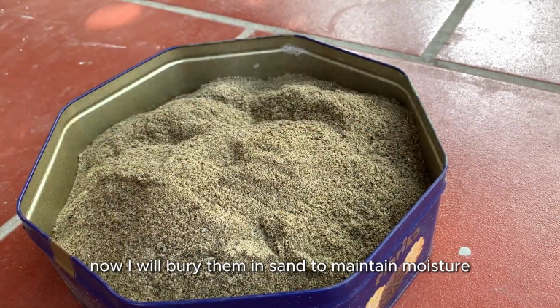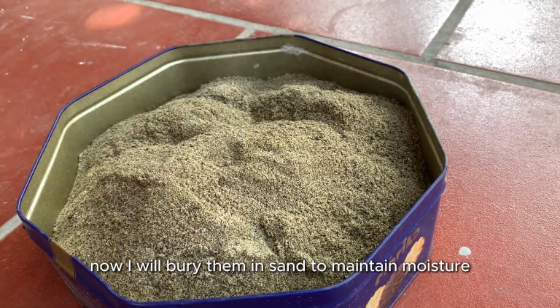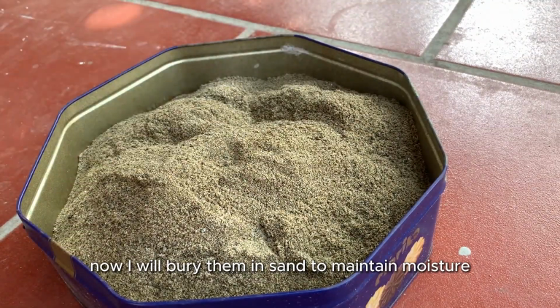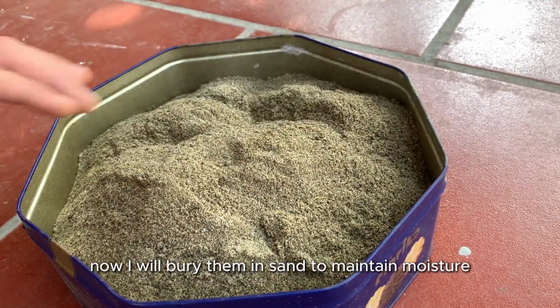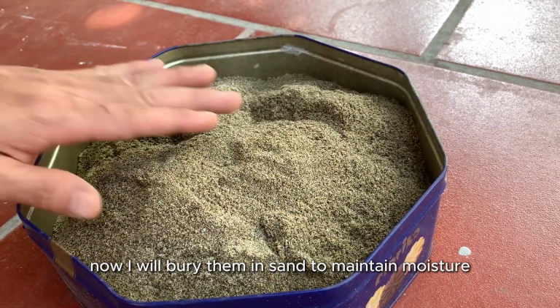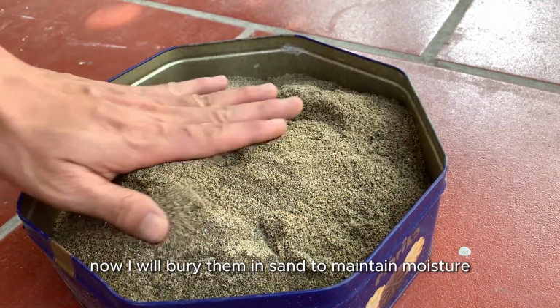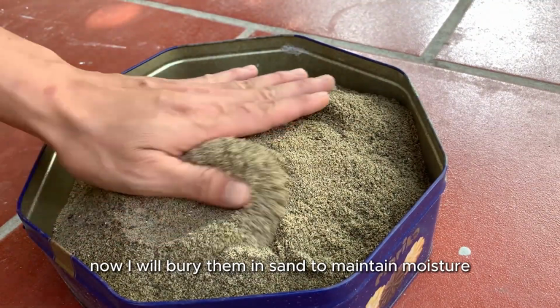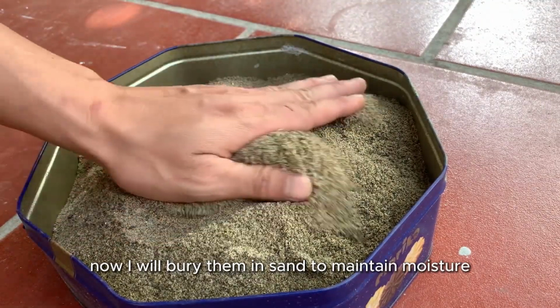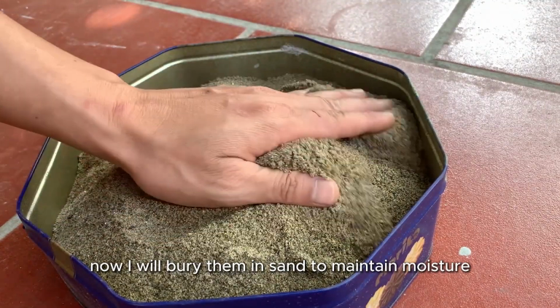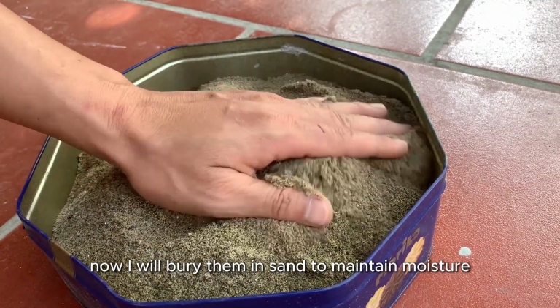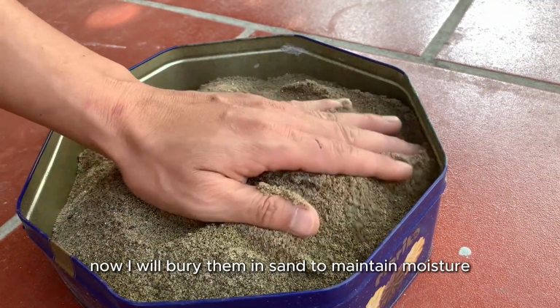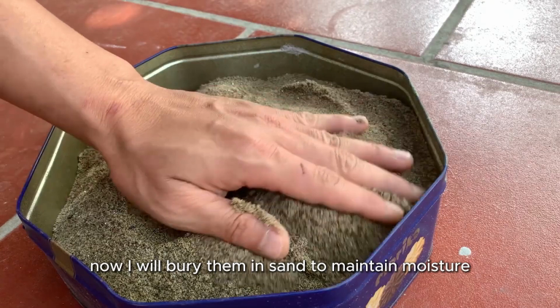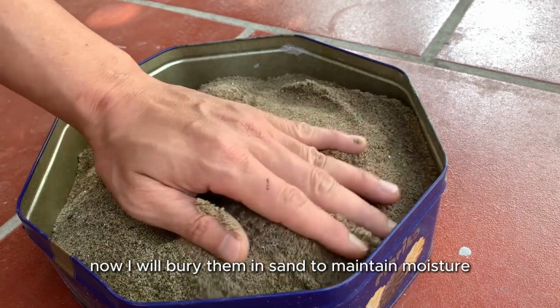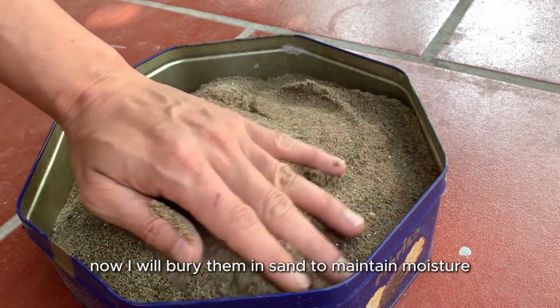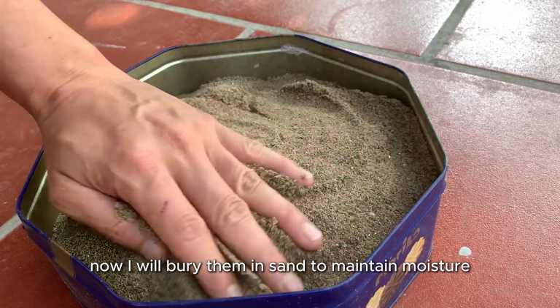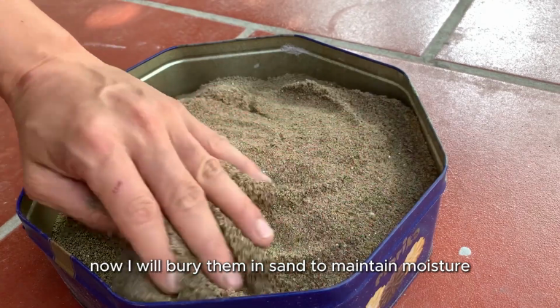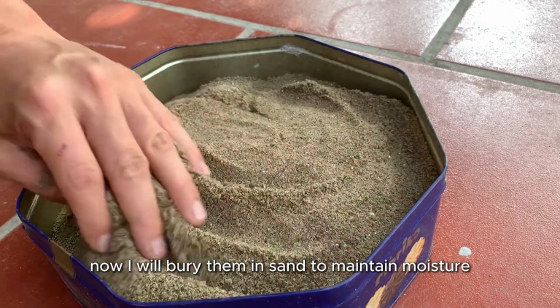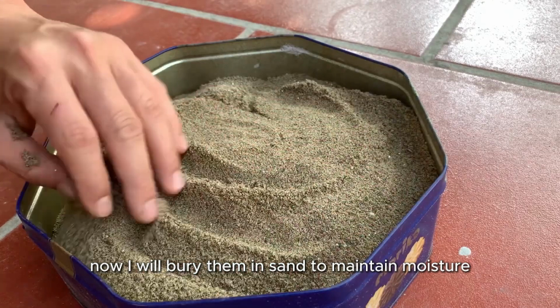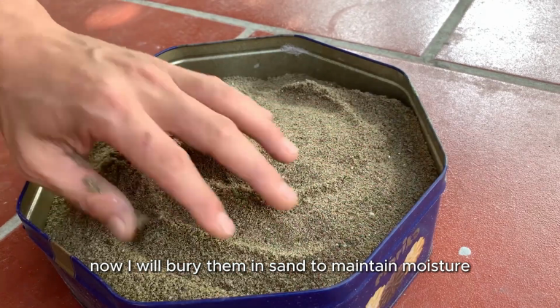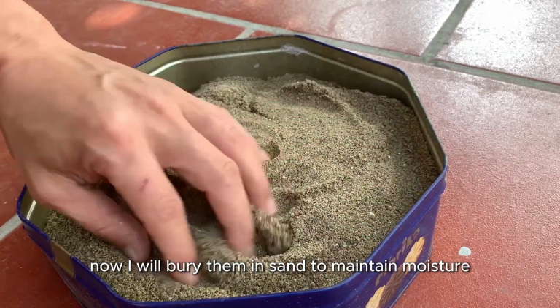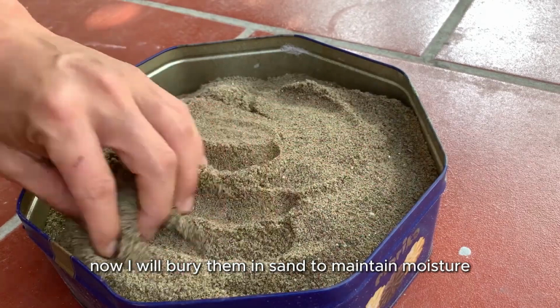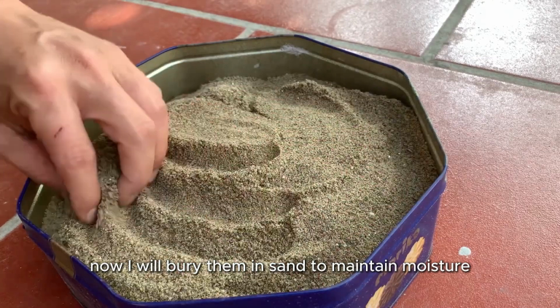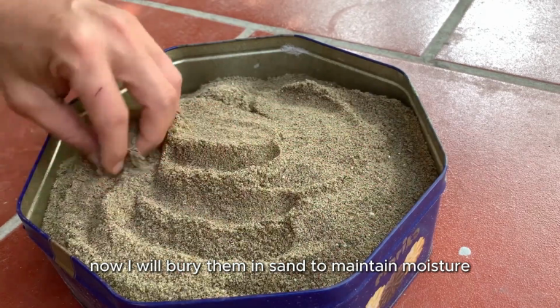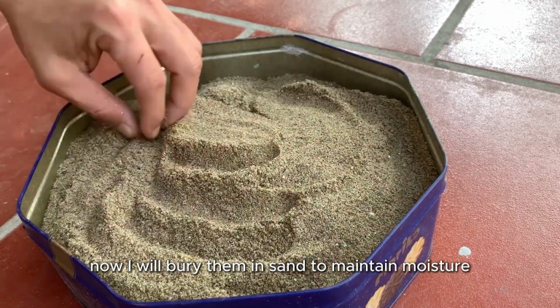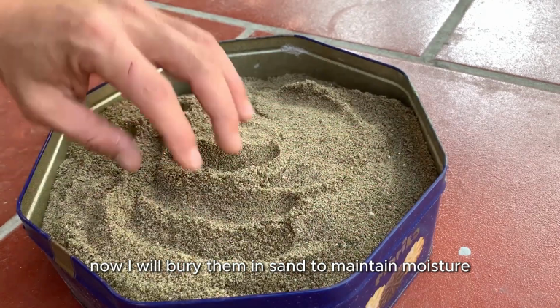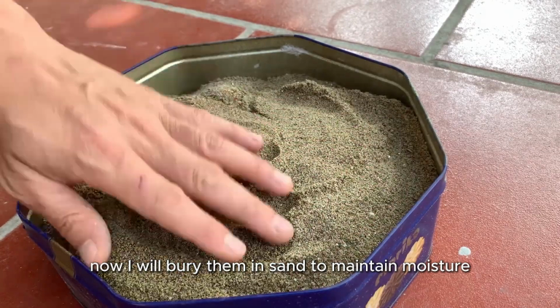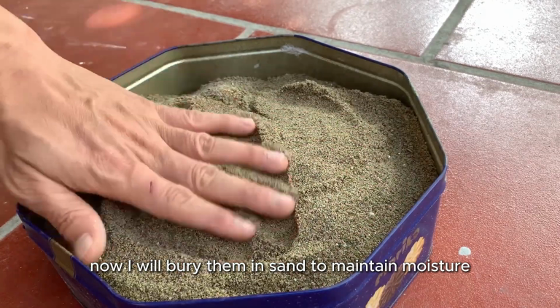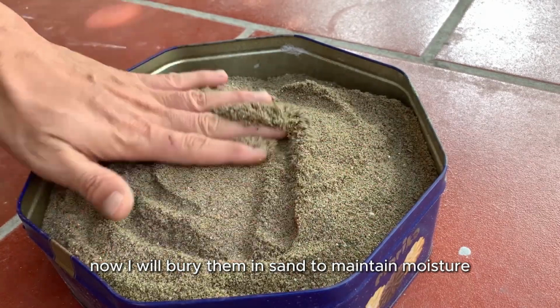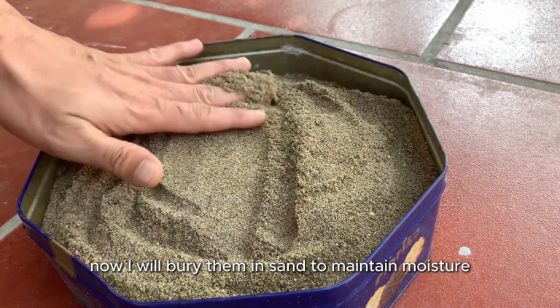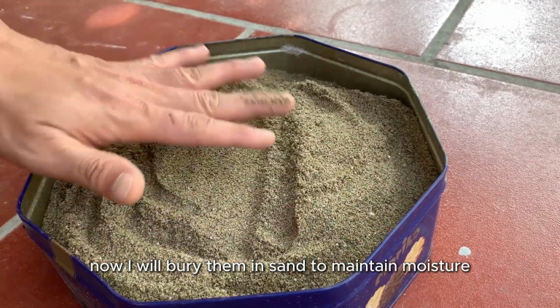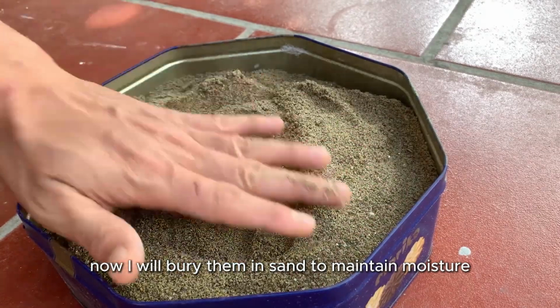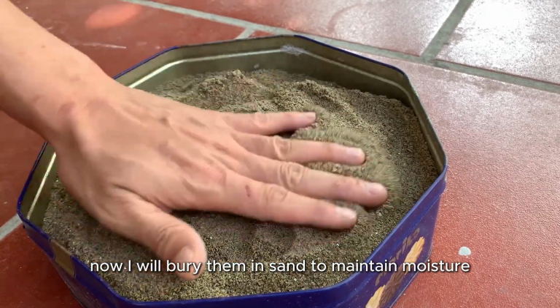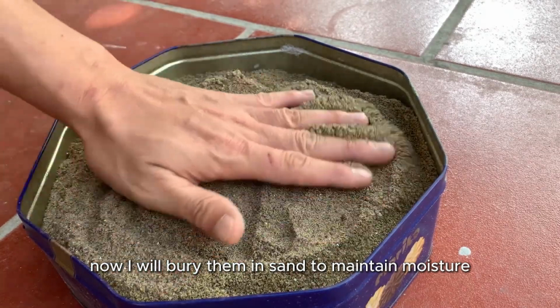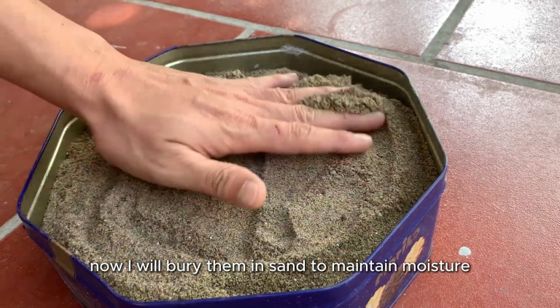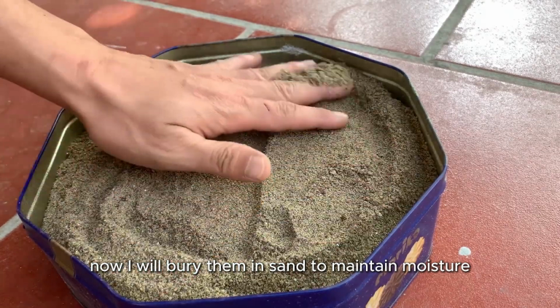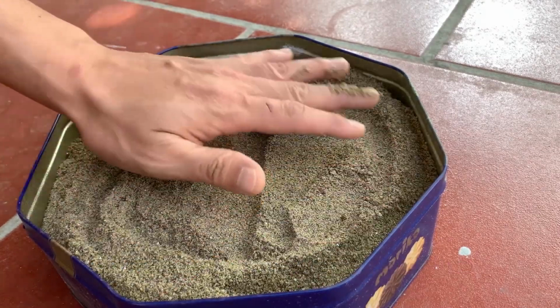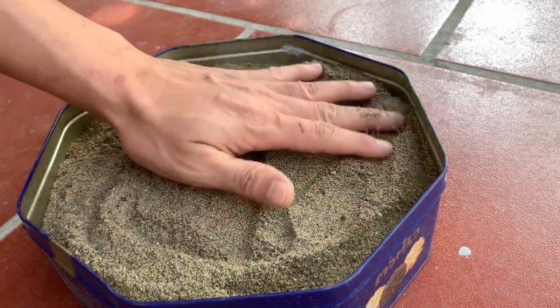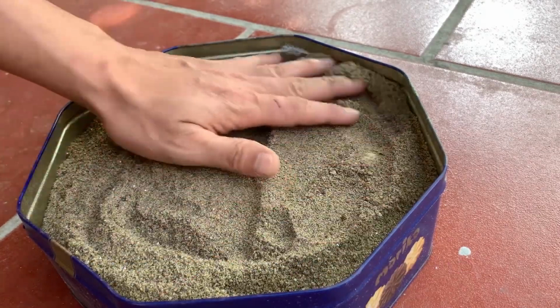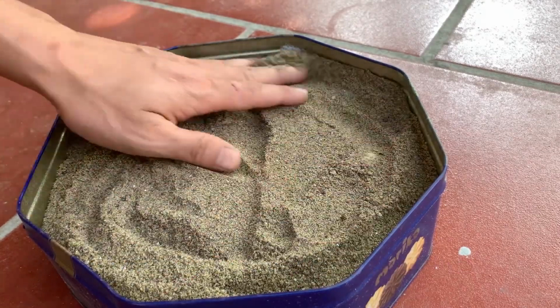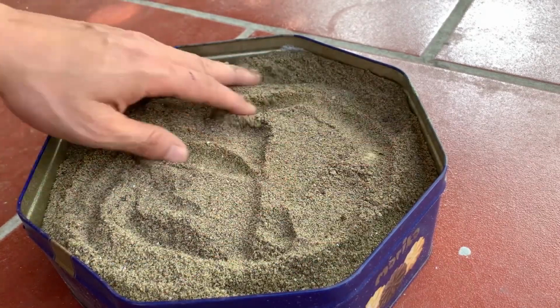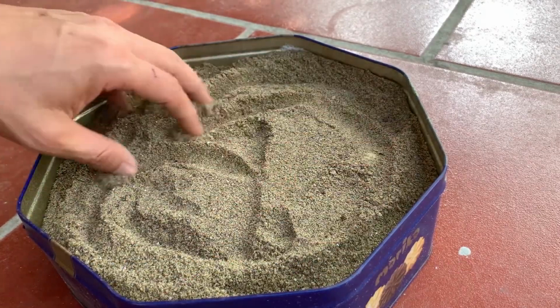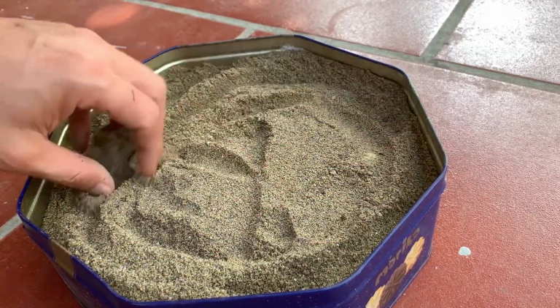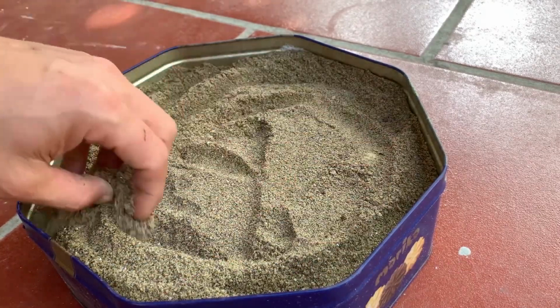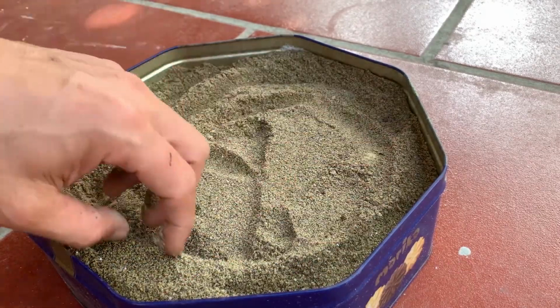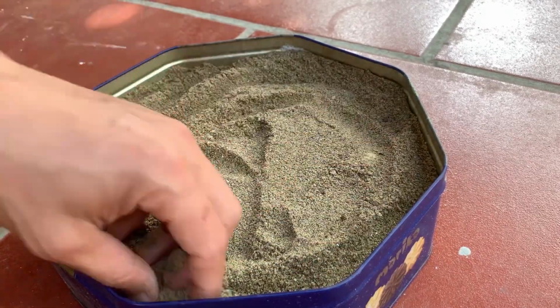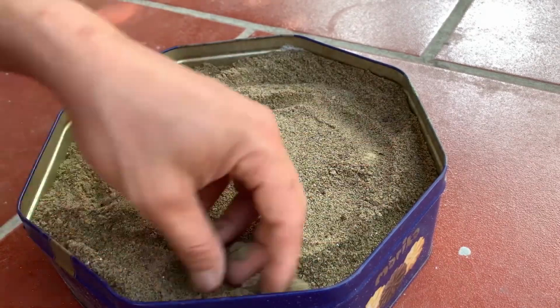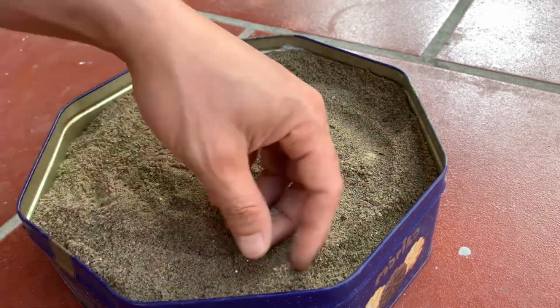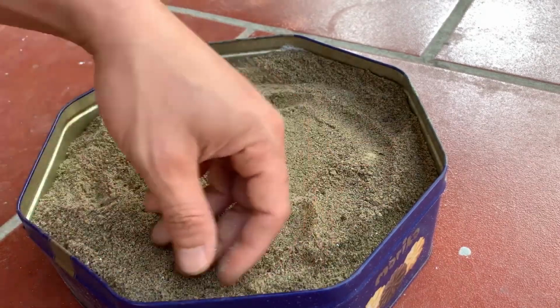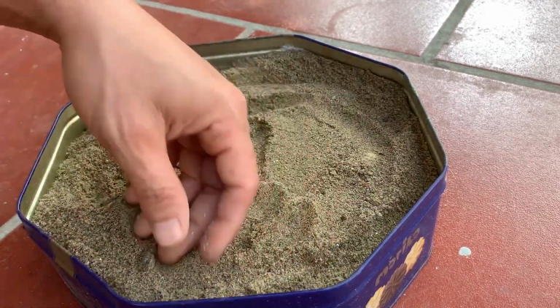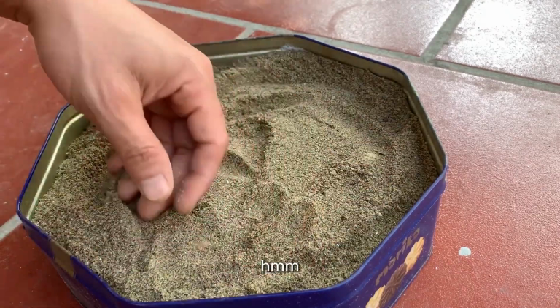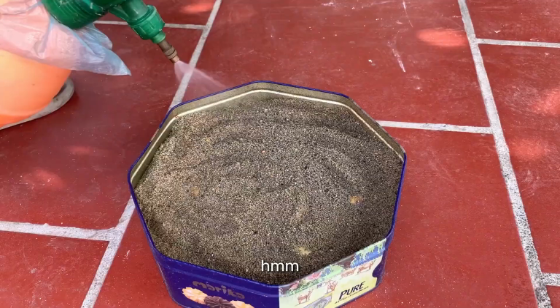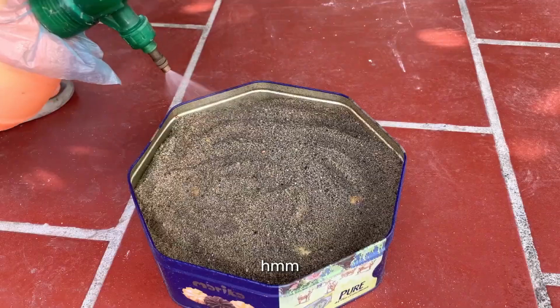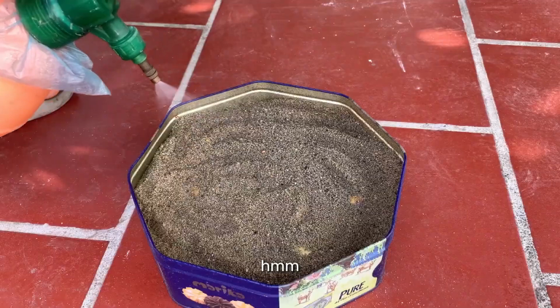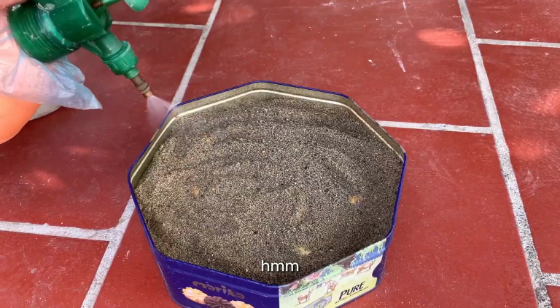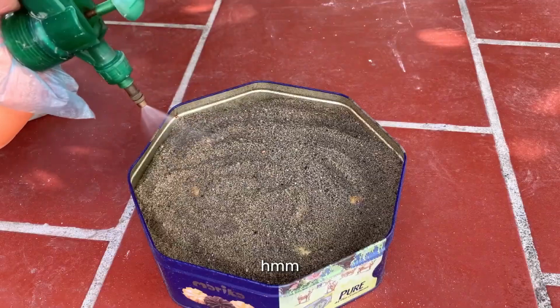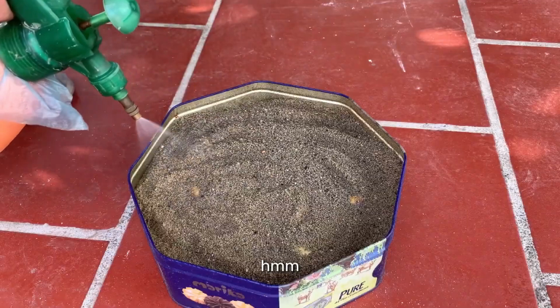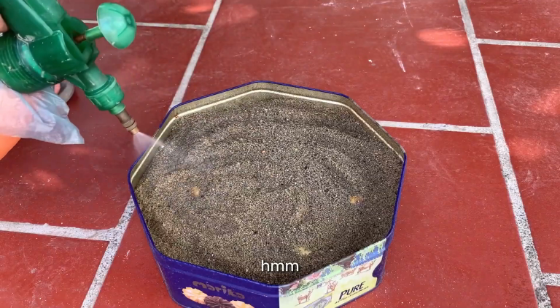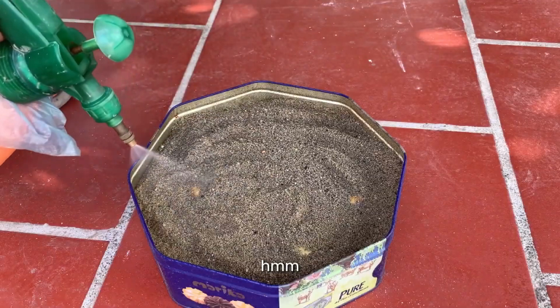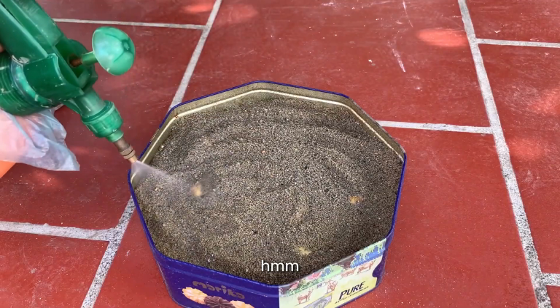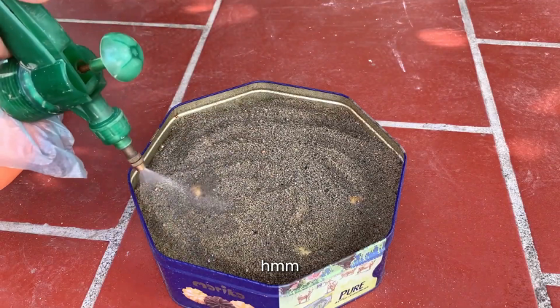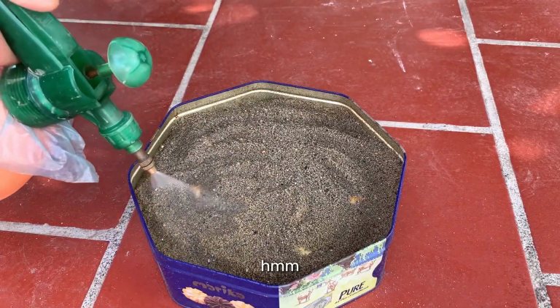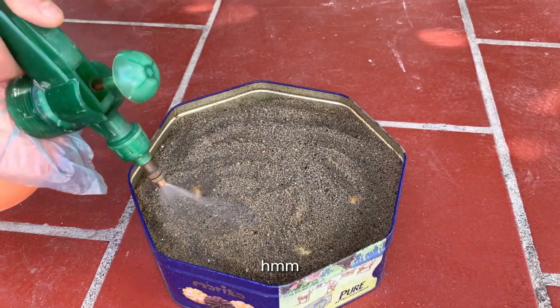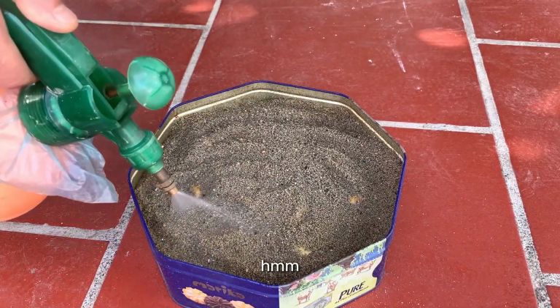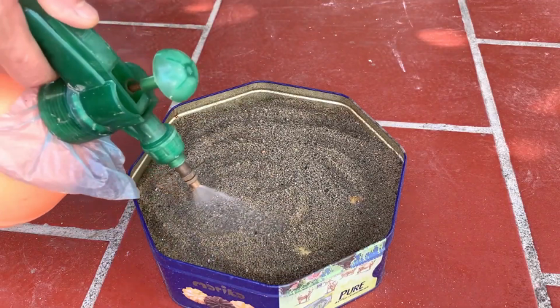Now I will bury them in sand to maintain moisture, to stimulate the potato plants to root and germinate.